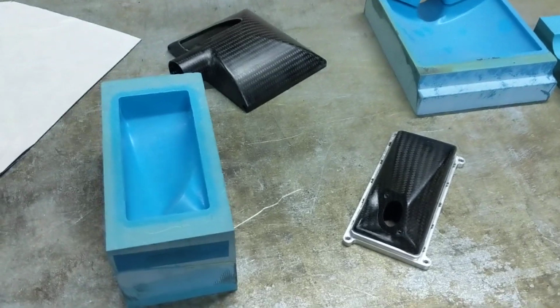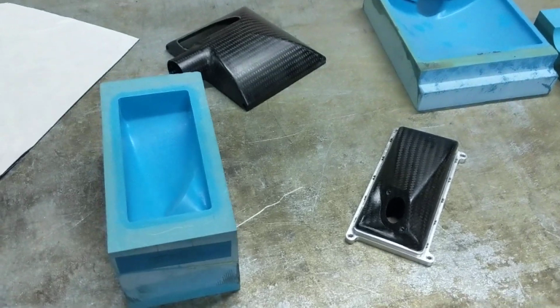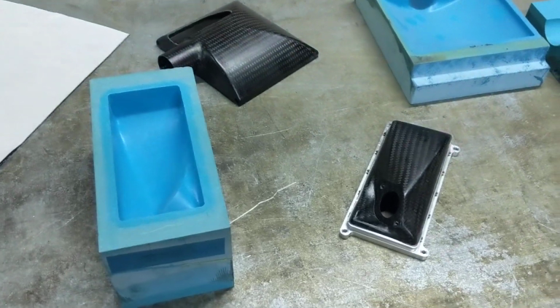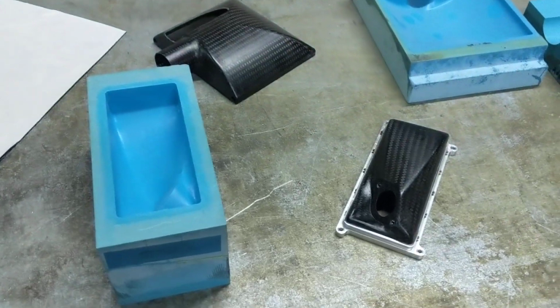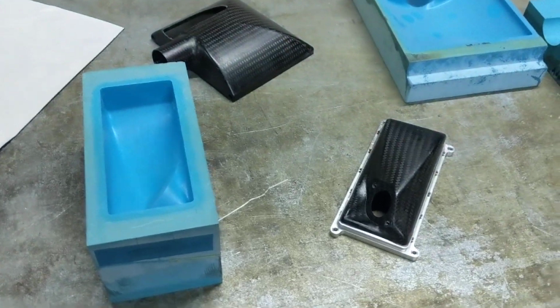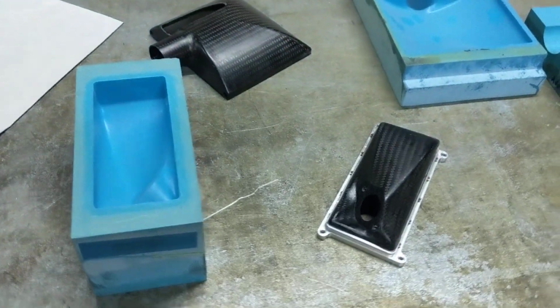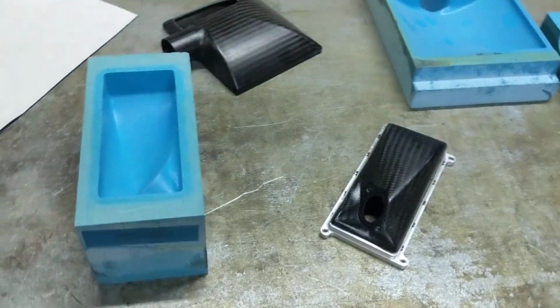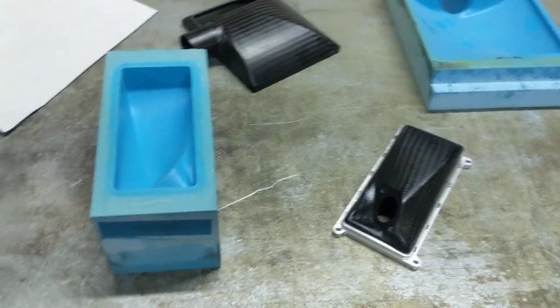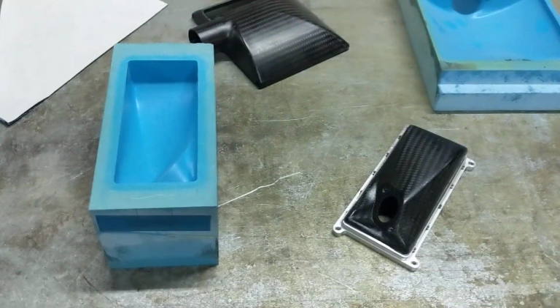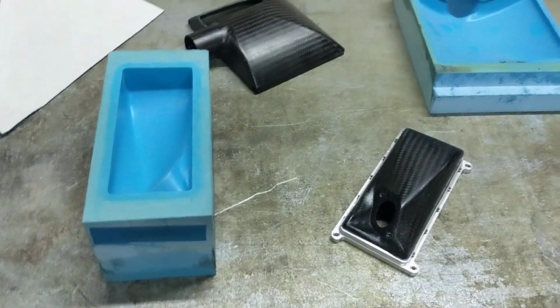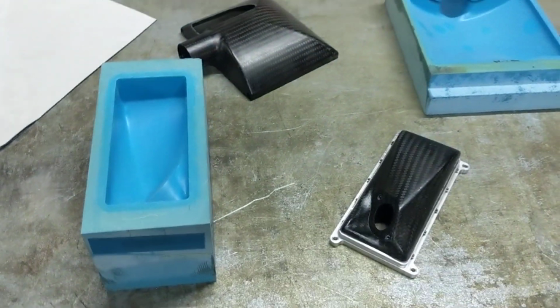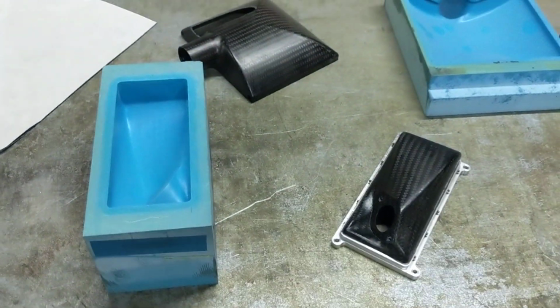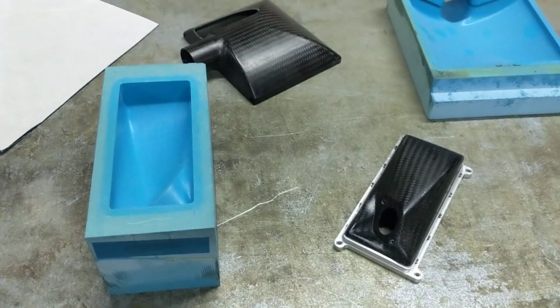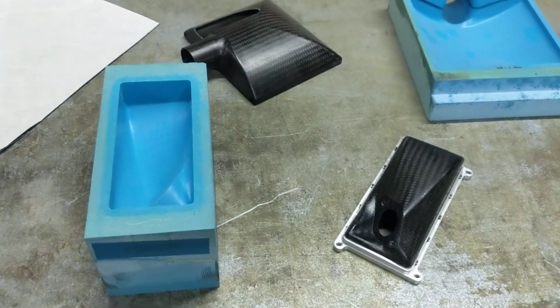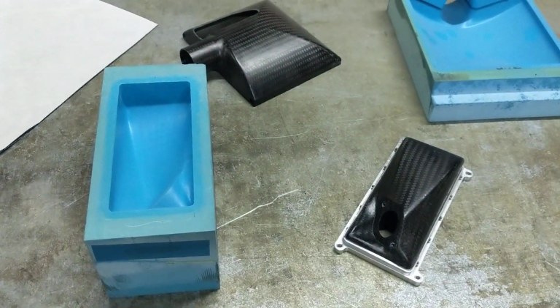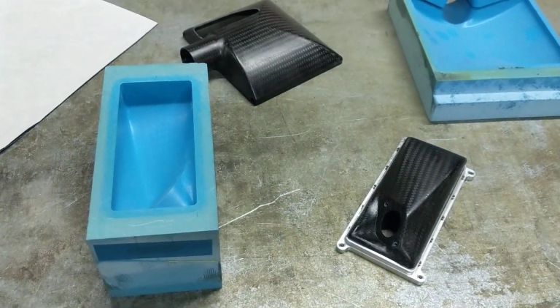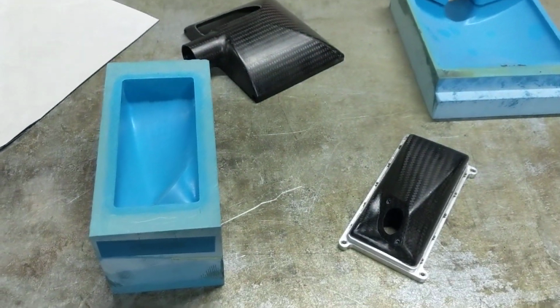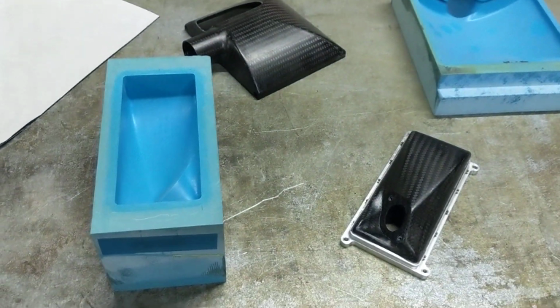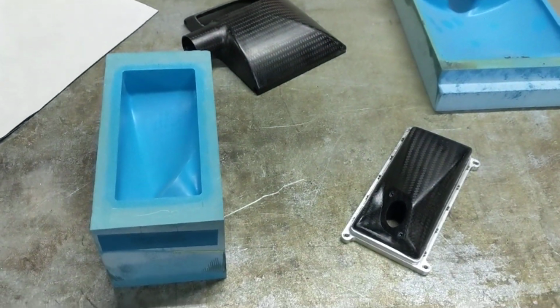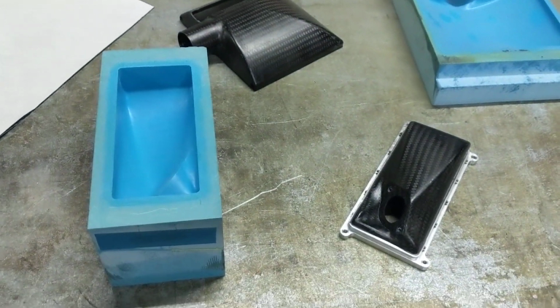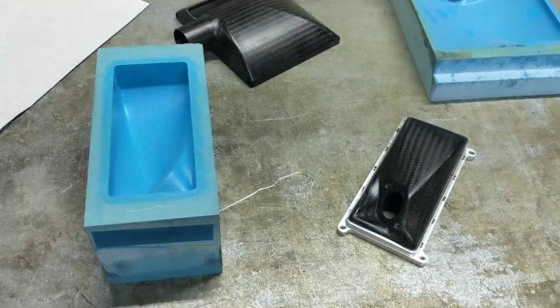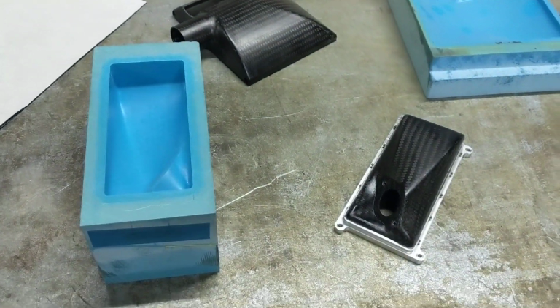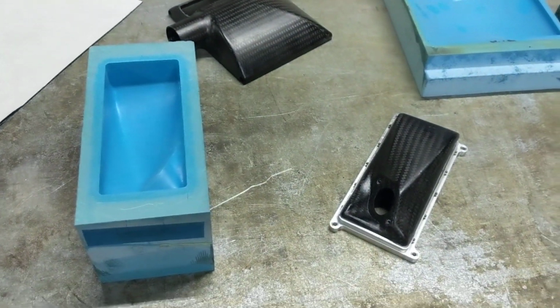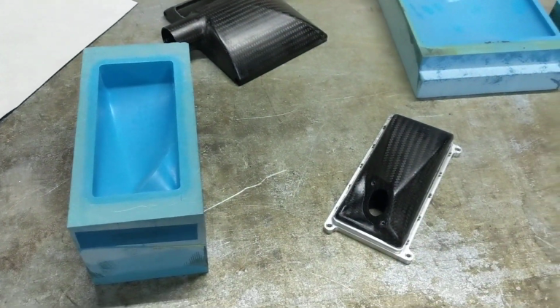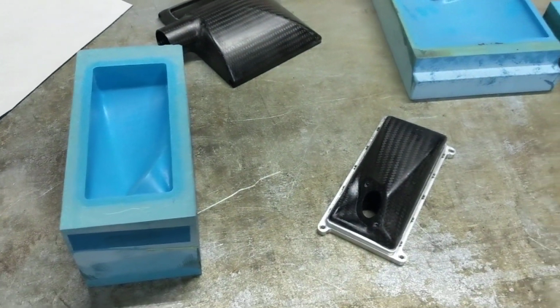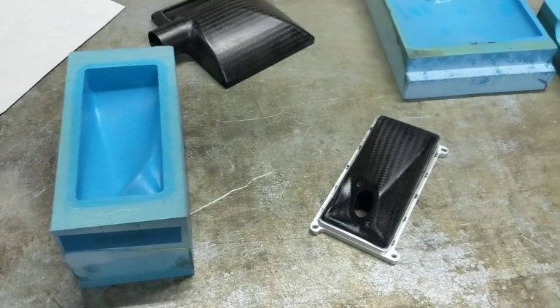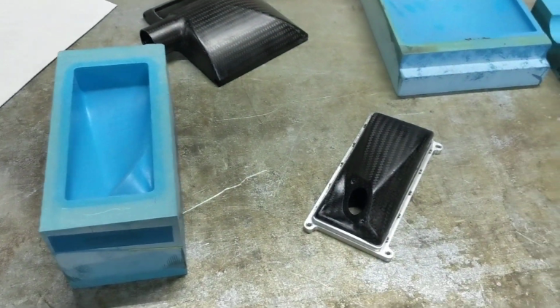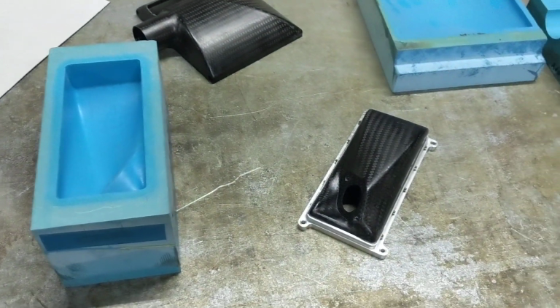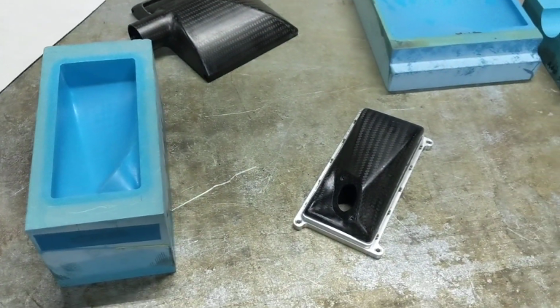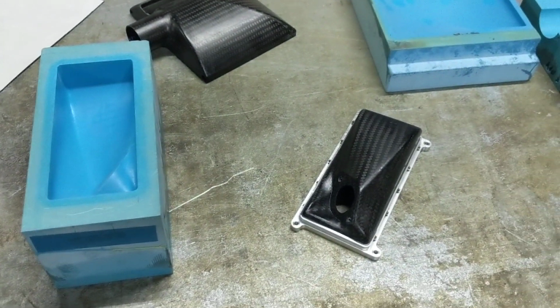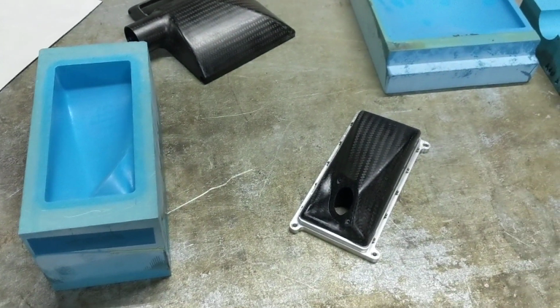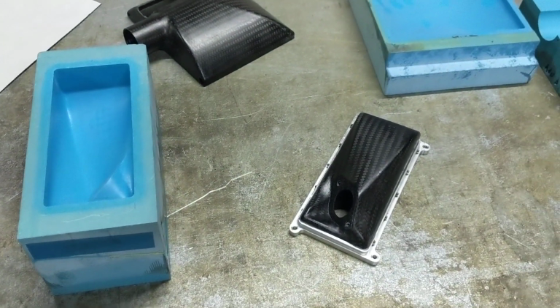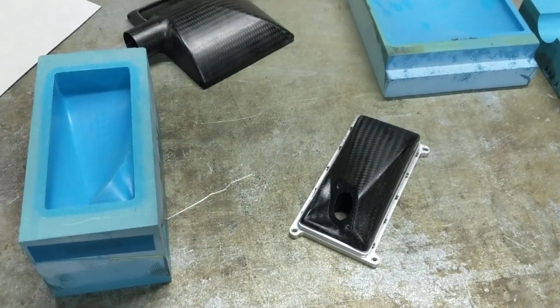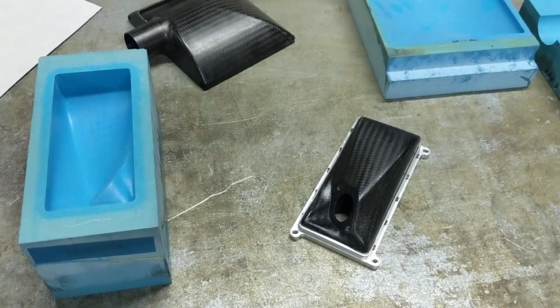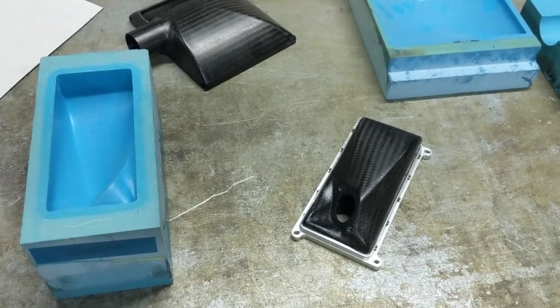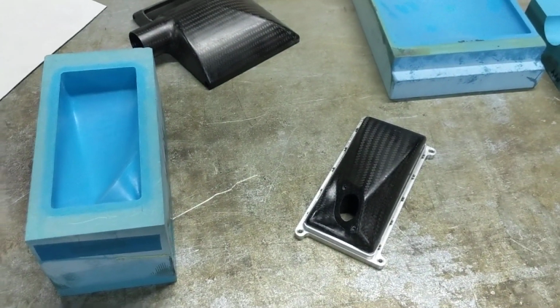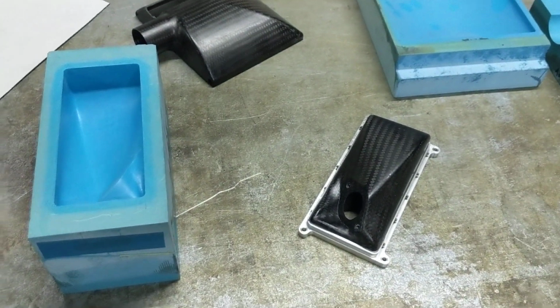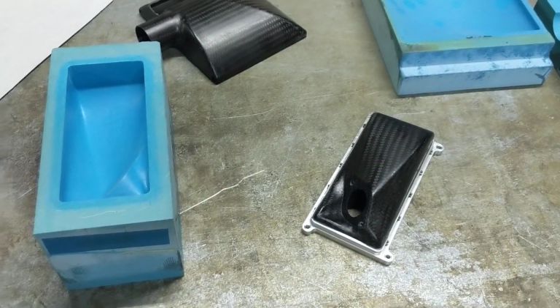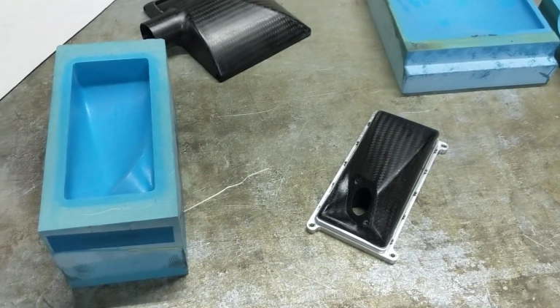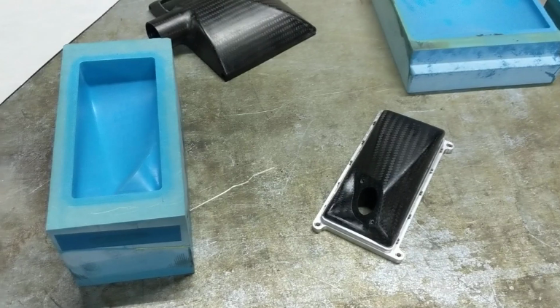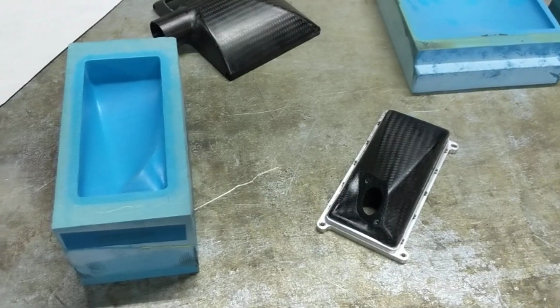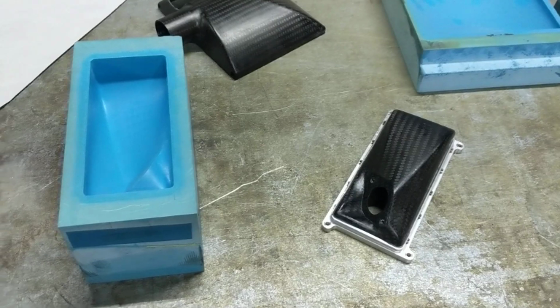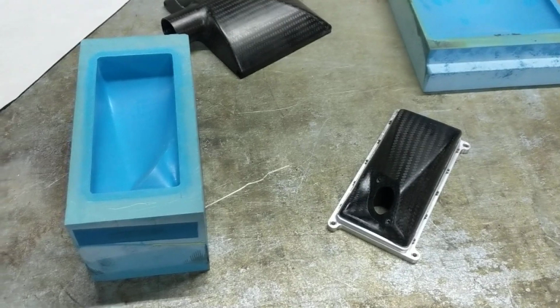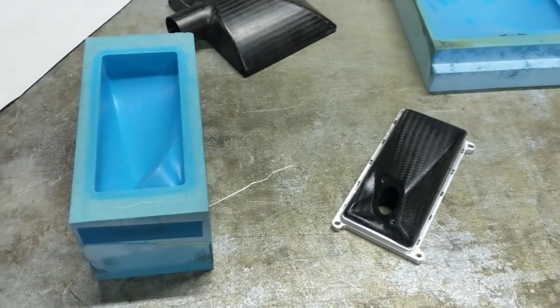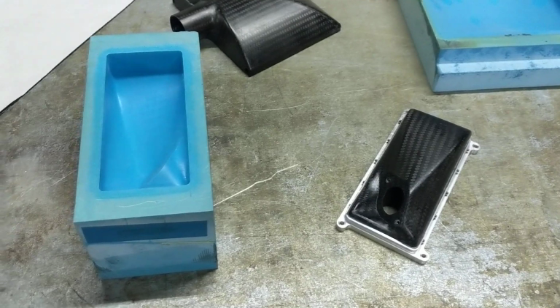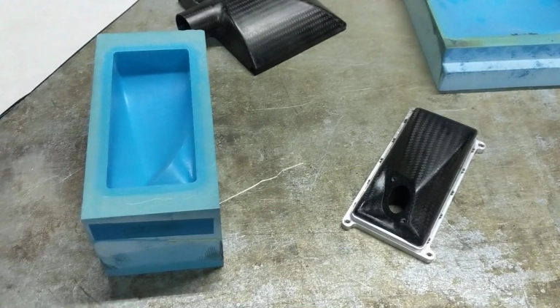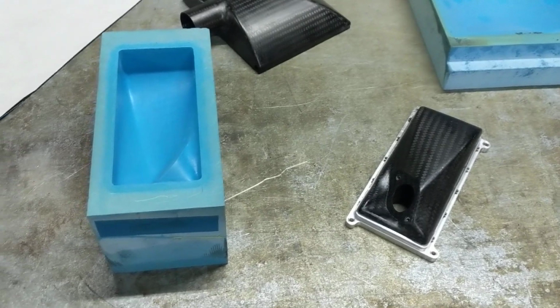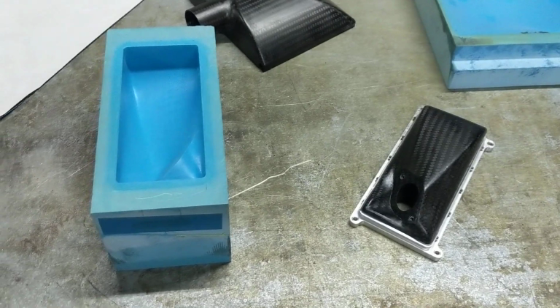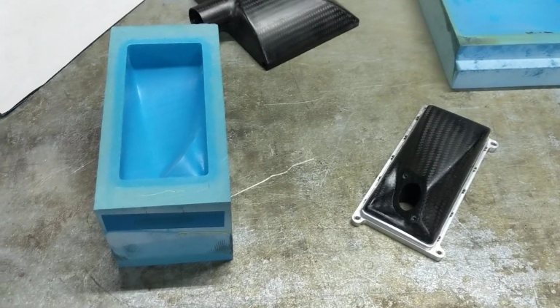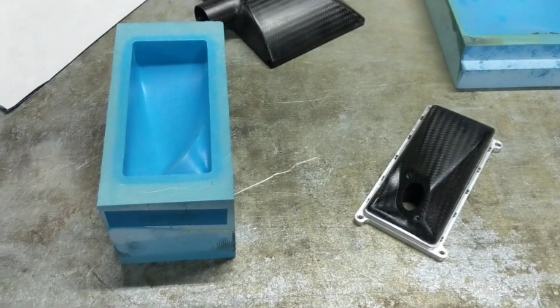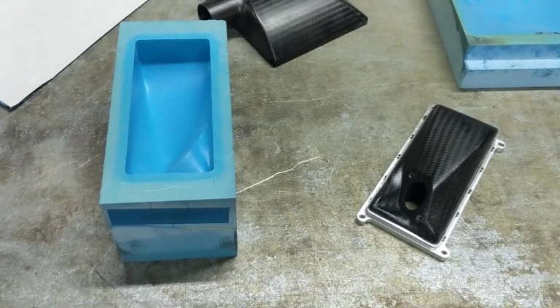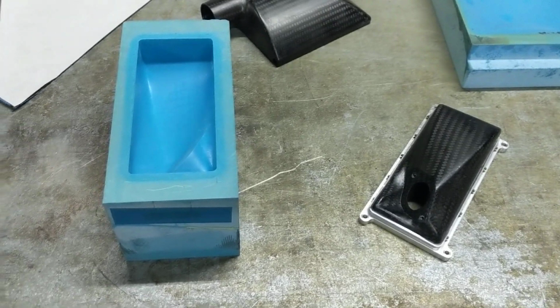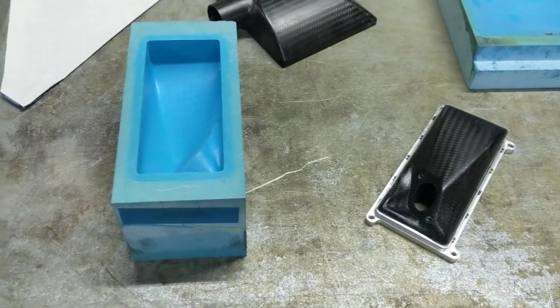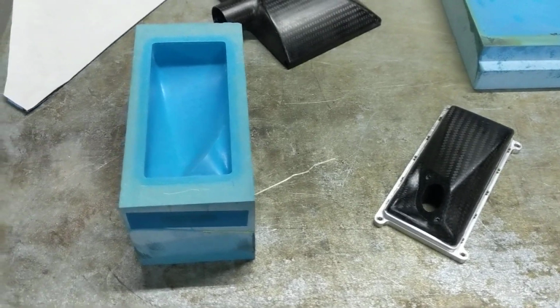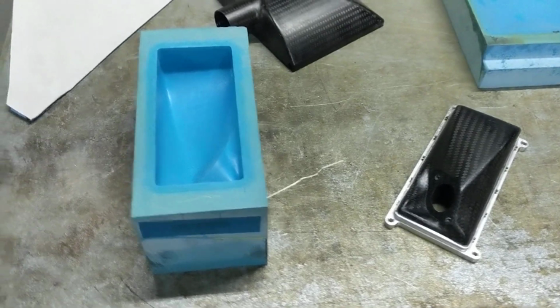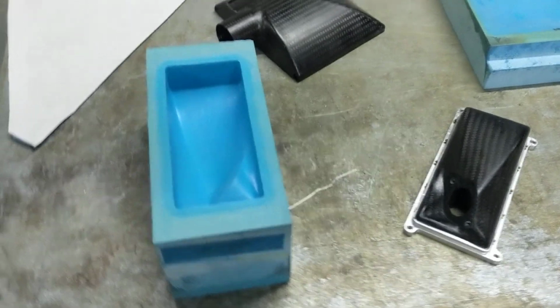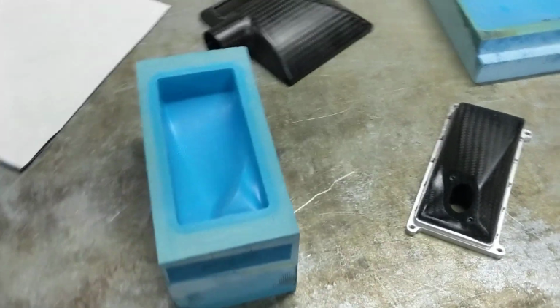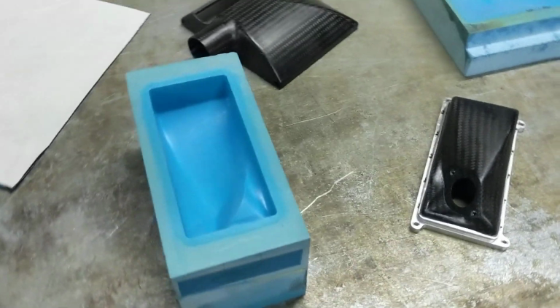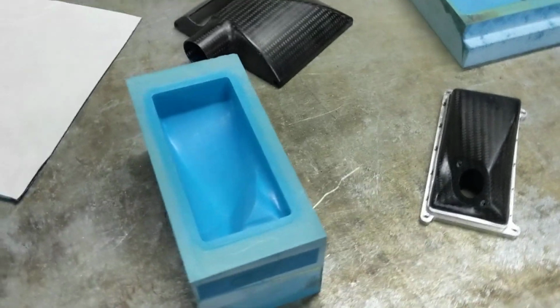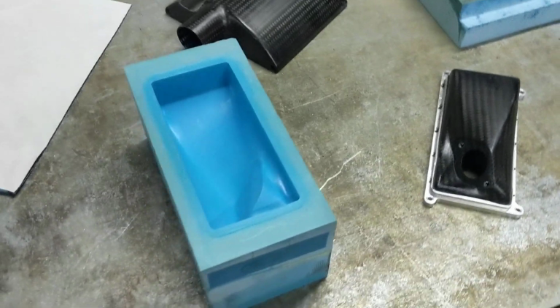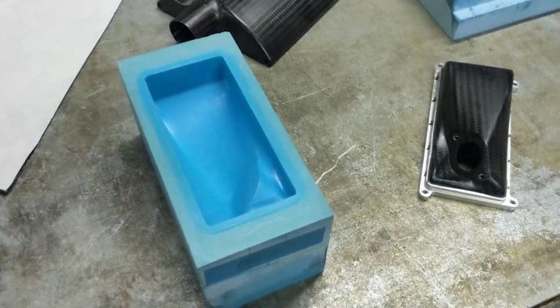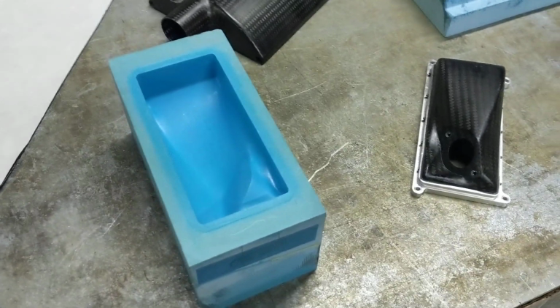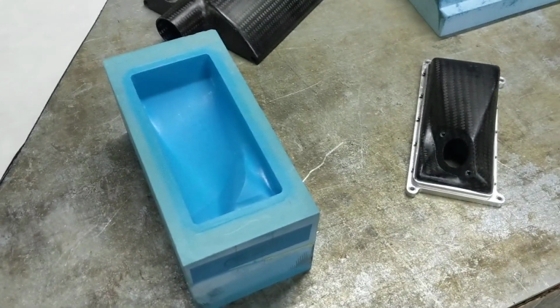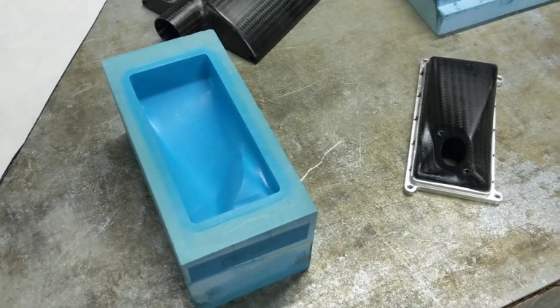I get asked questions quite a bit about composite techniques, so I guess I'd share a video to show what I do with that.